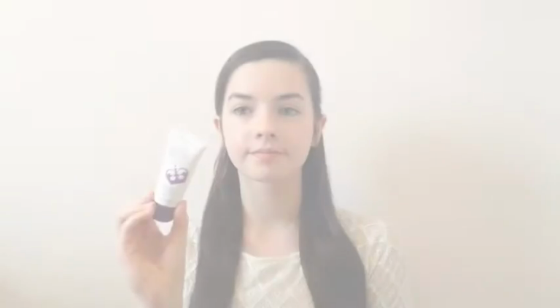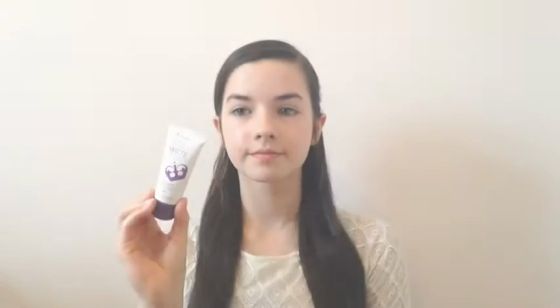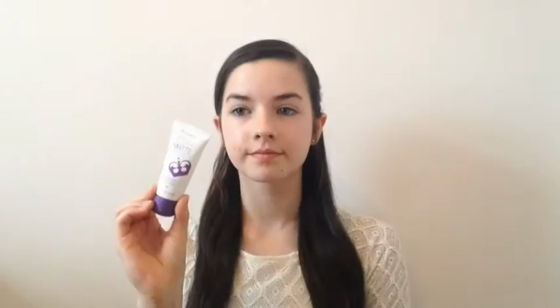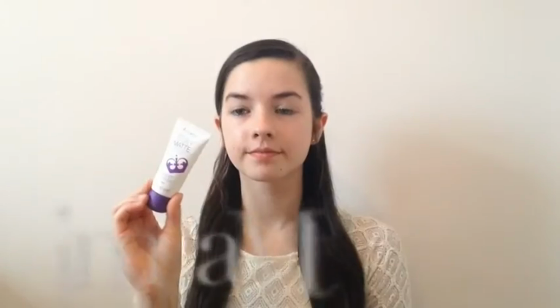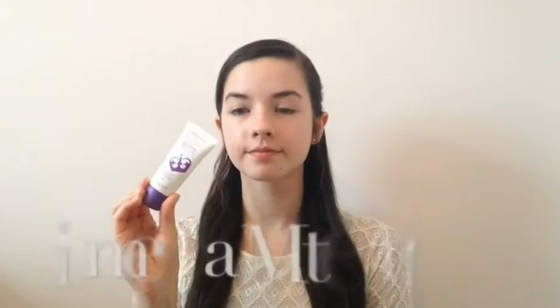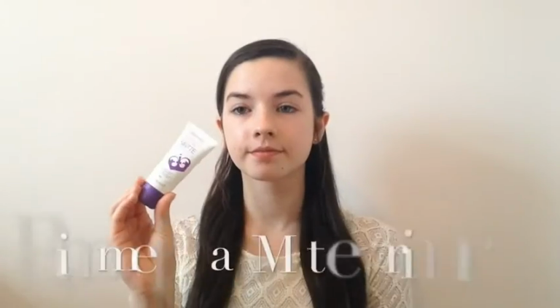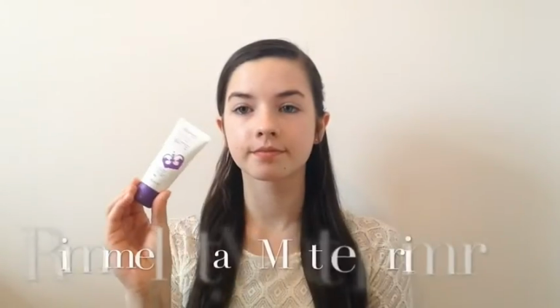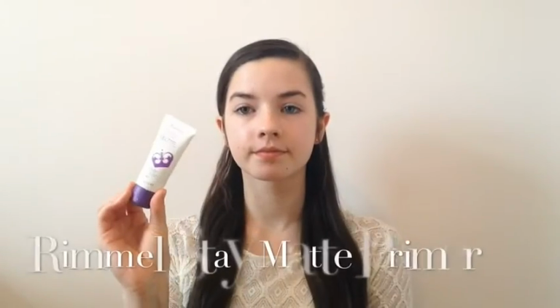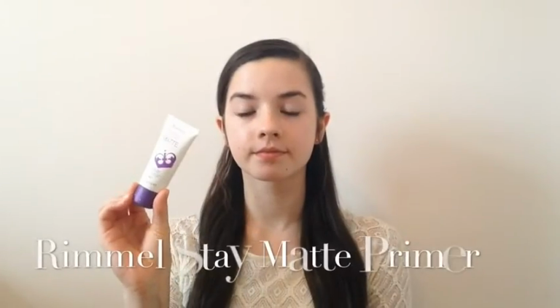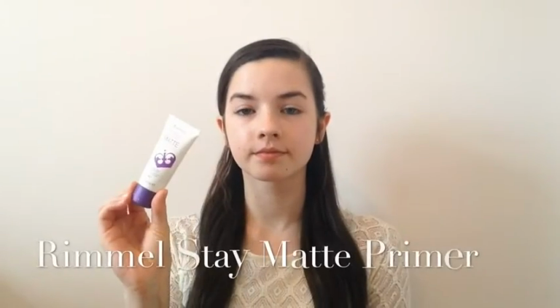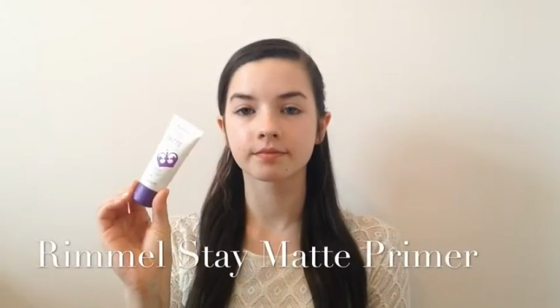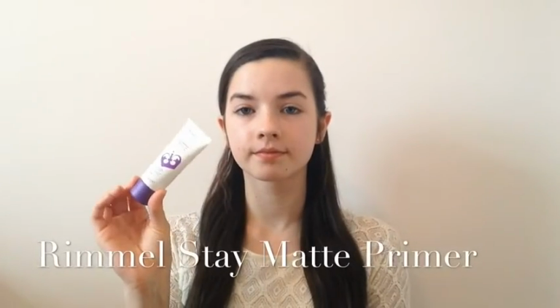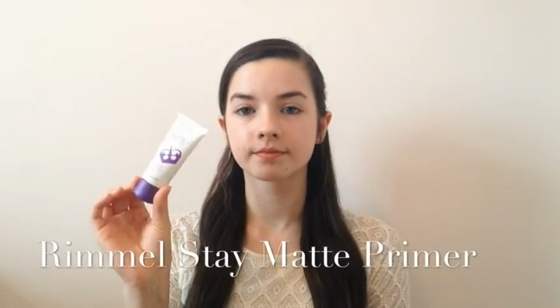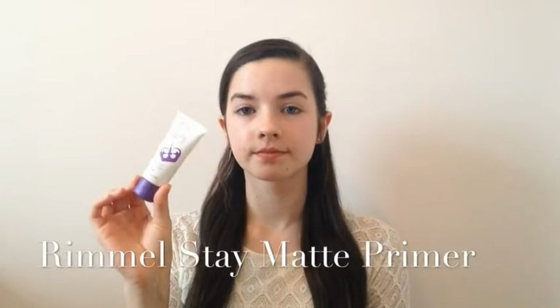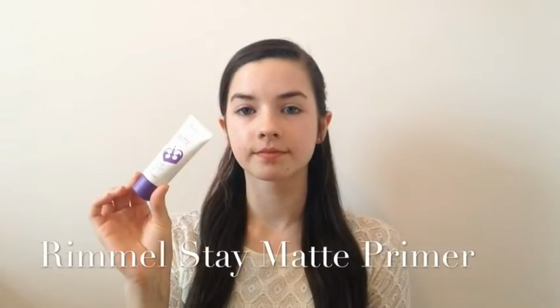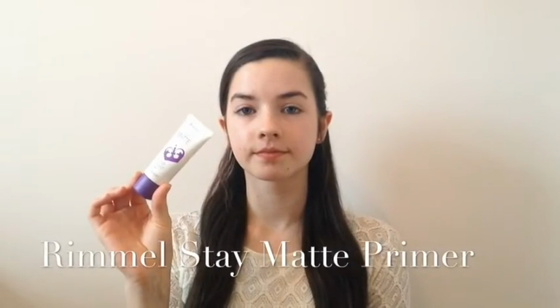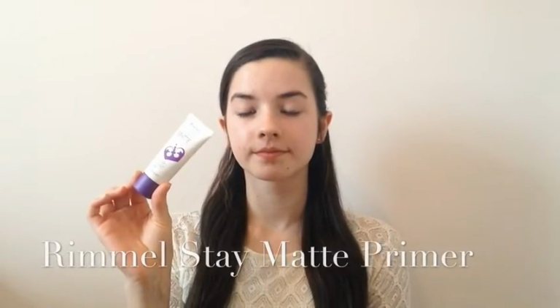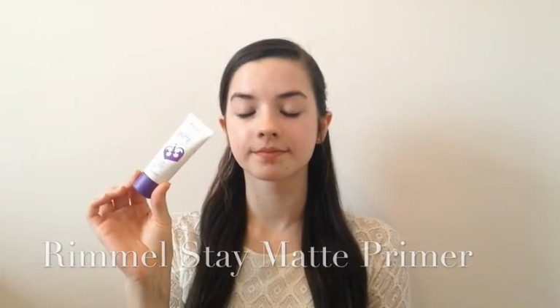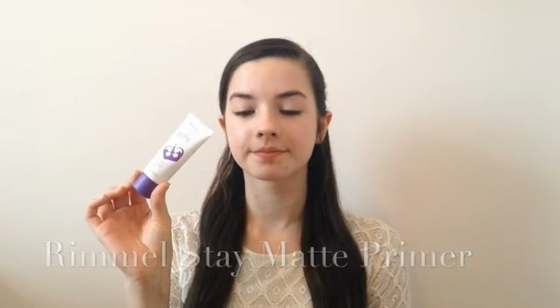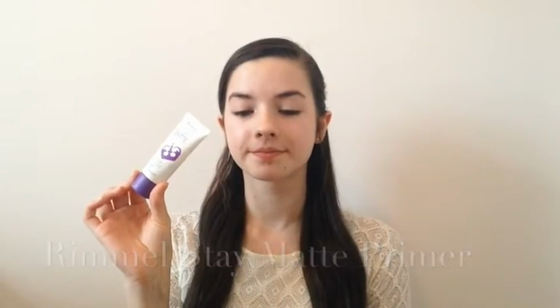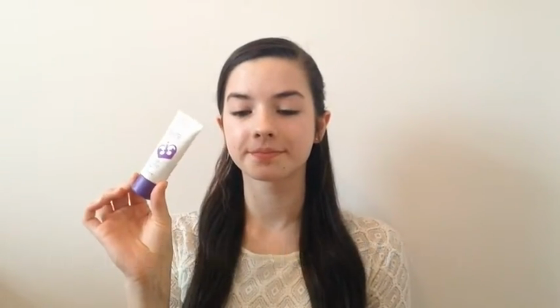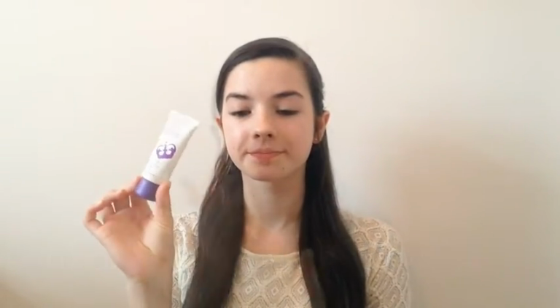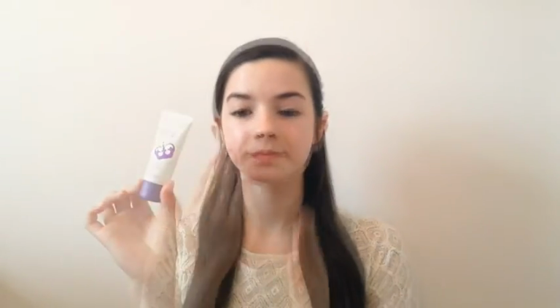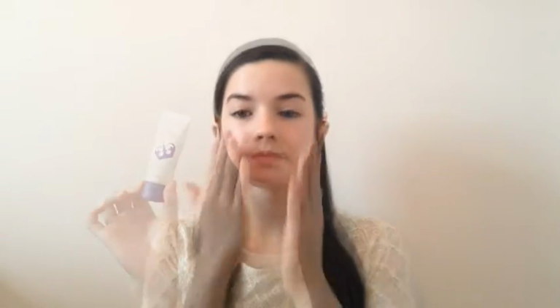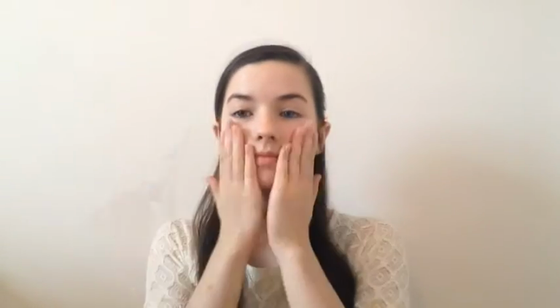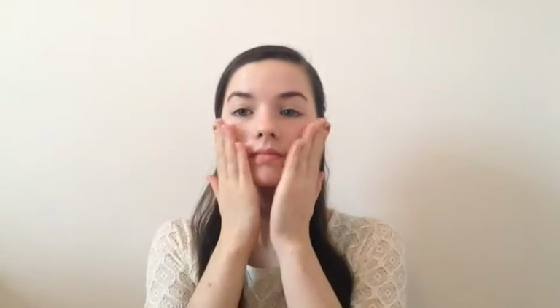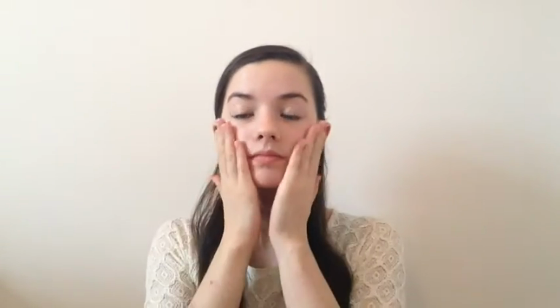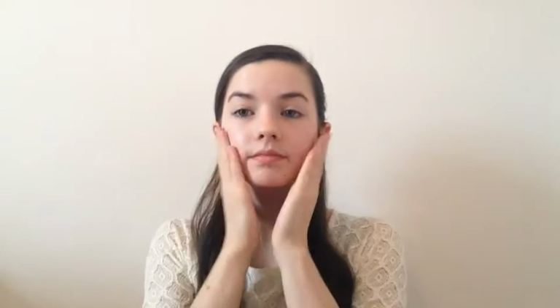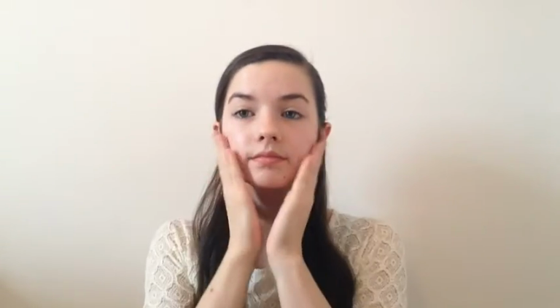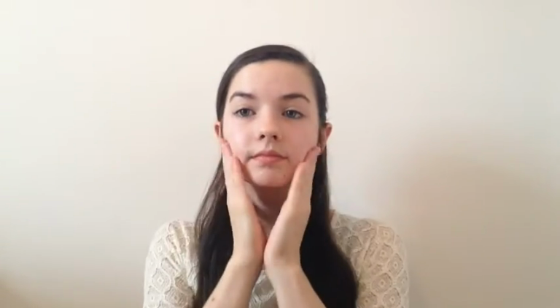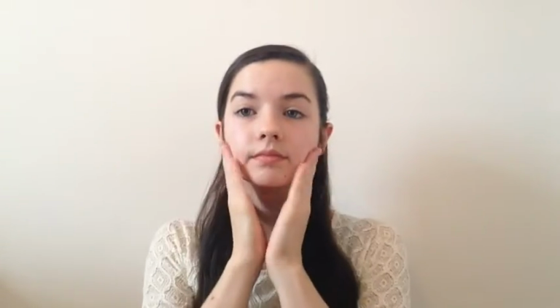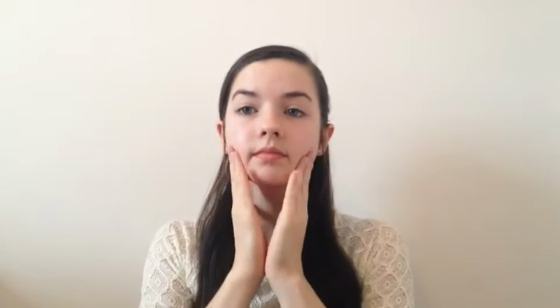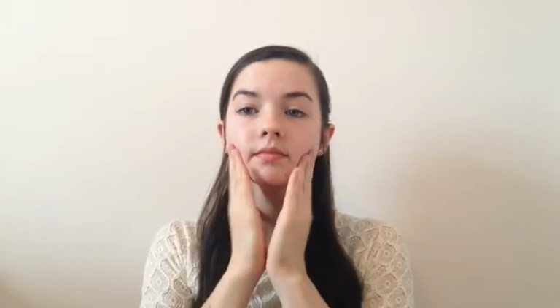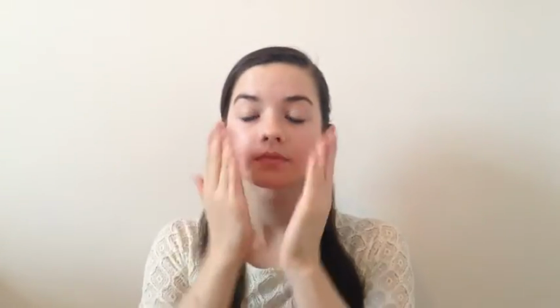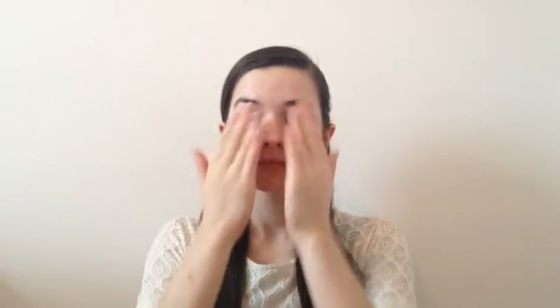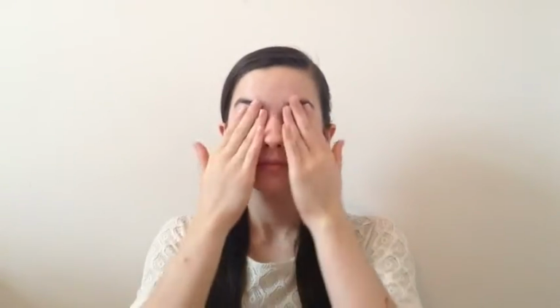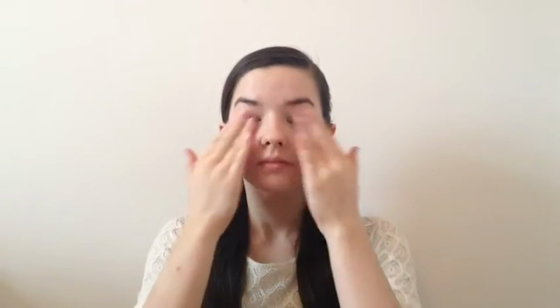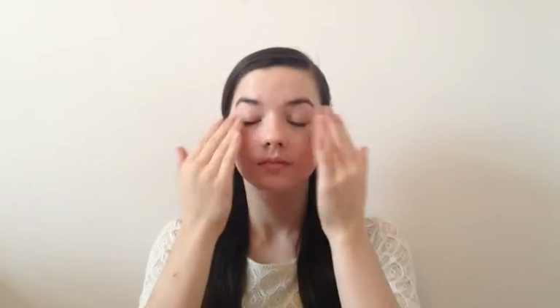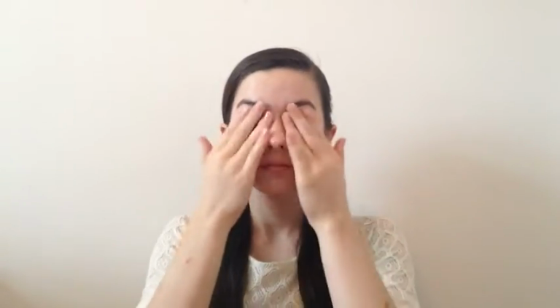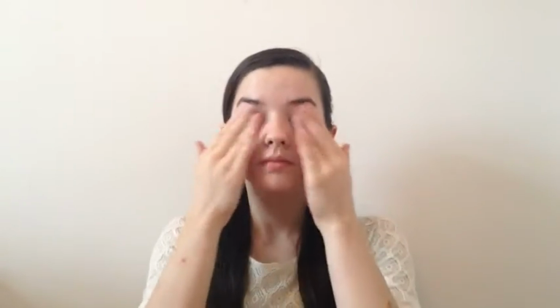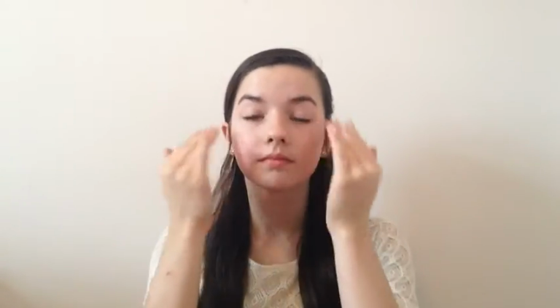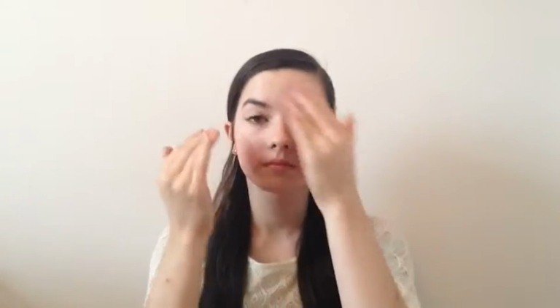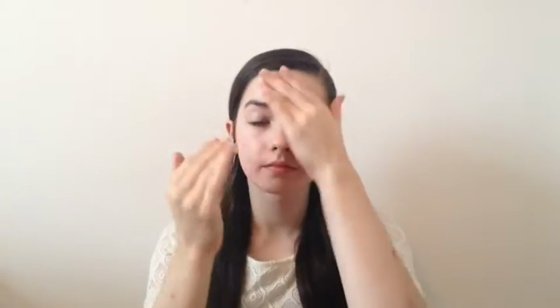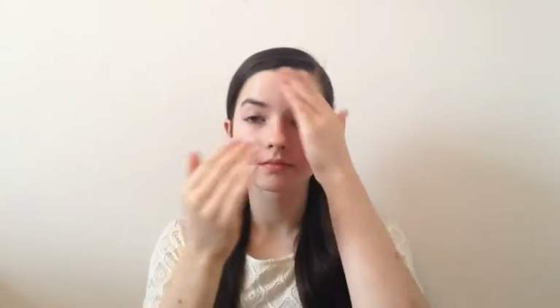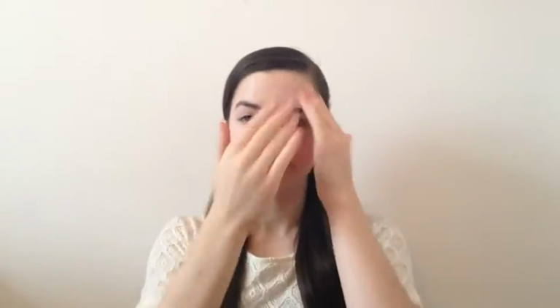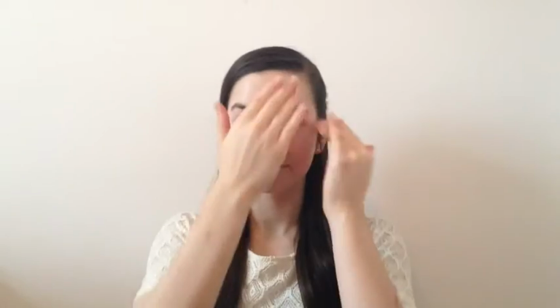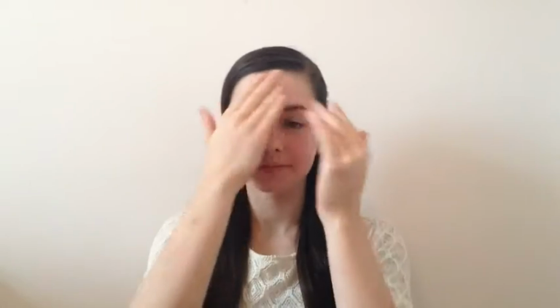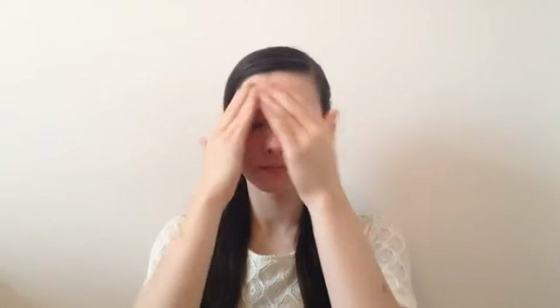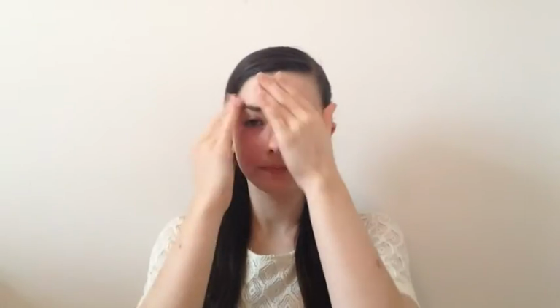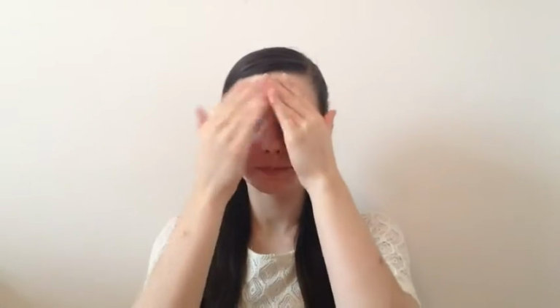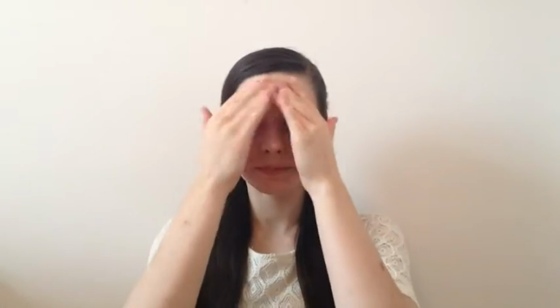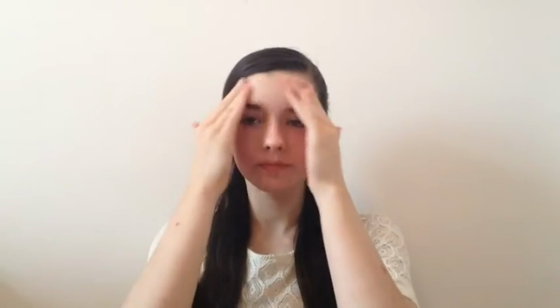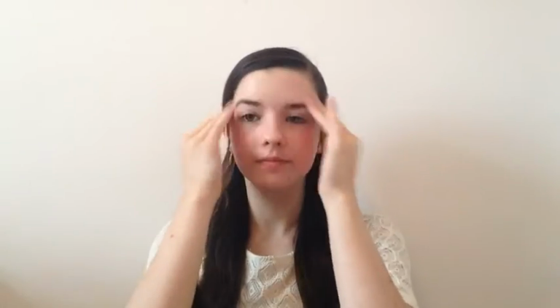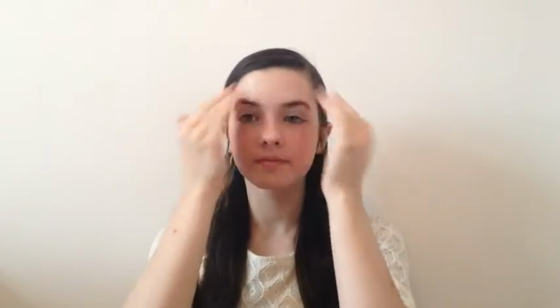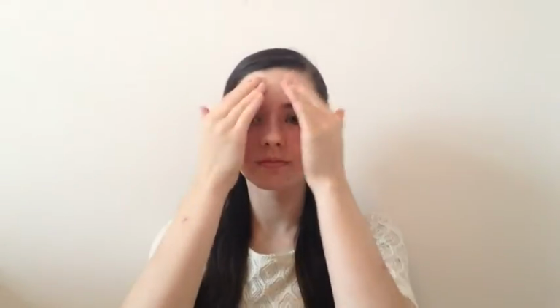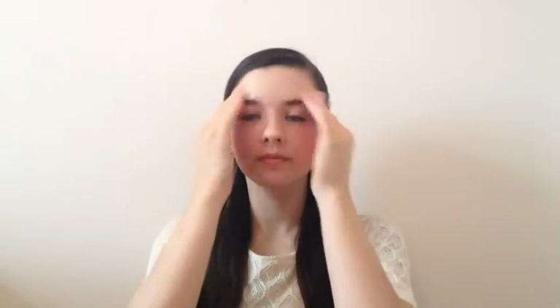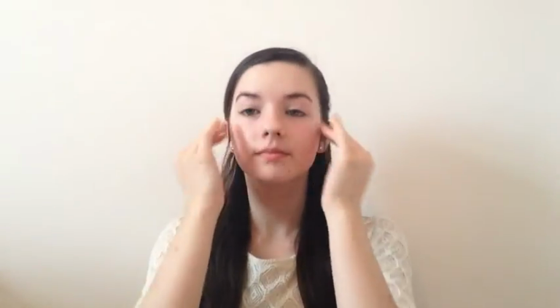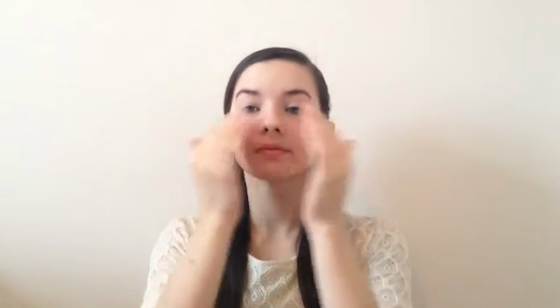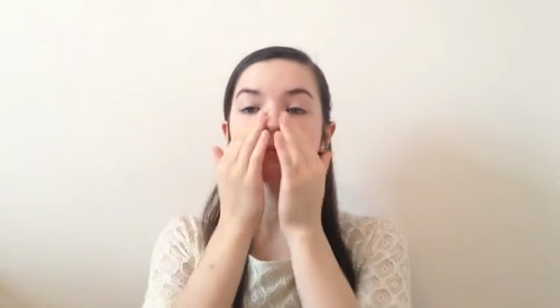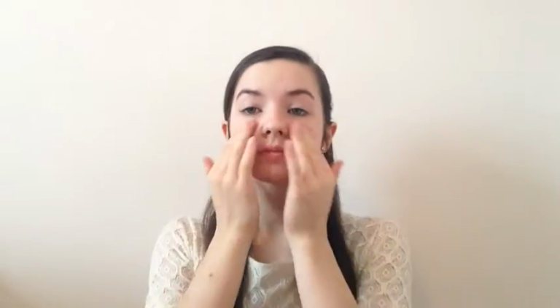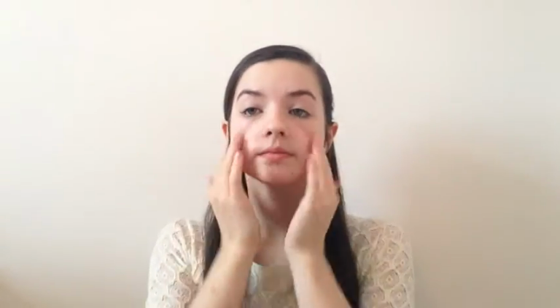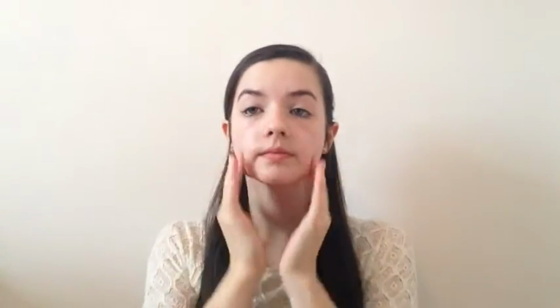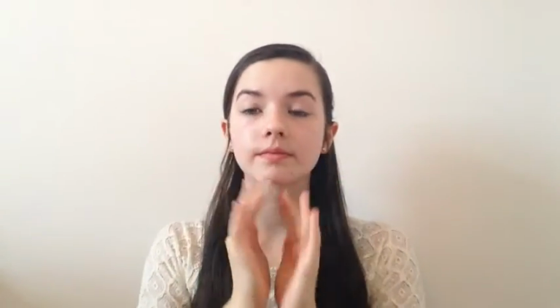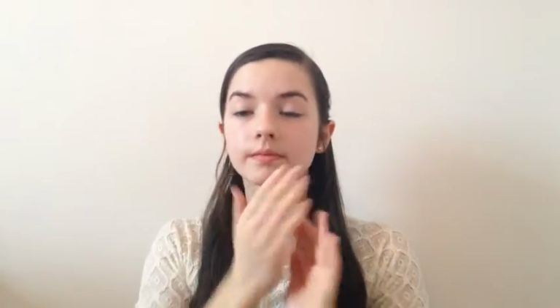I'm starting off with my Rimmel Stay Matte Primer. This primer is going to help mattify the face while also smoothing out the skin so it's ready for the makeup.